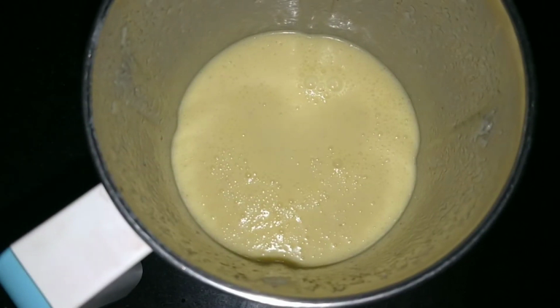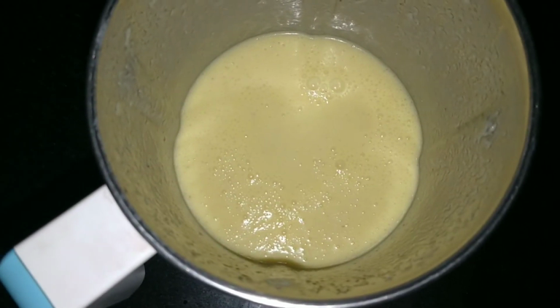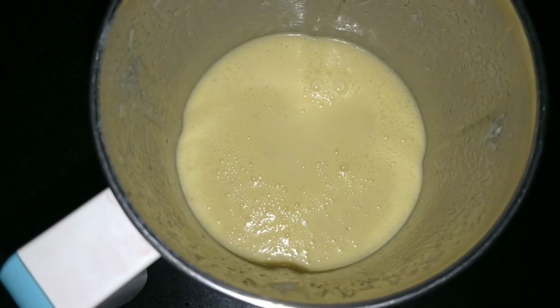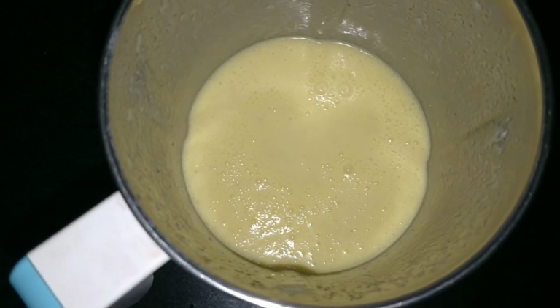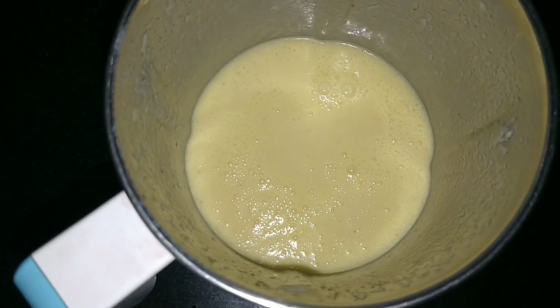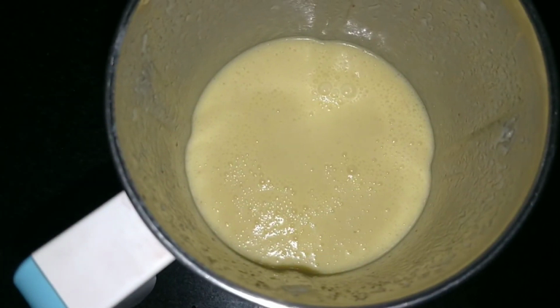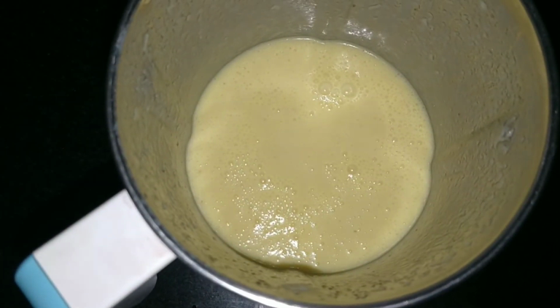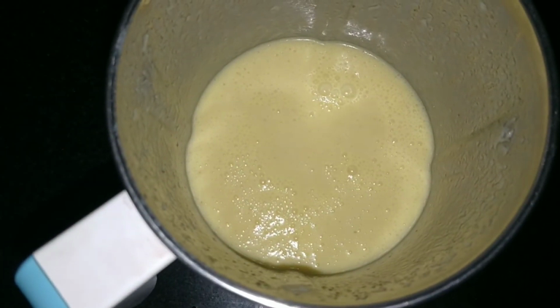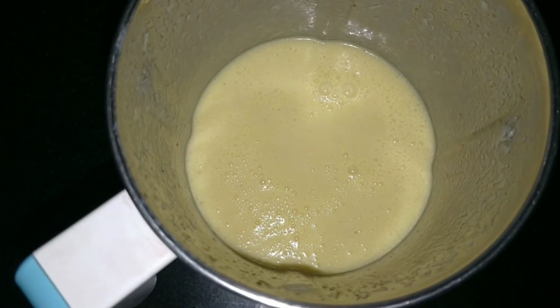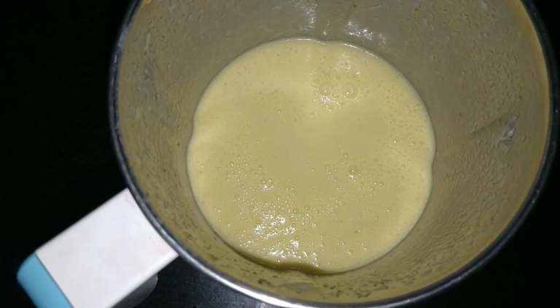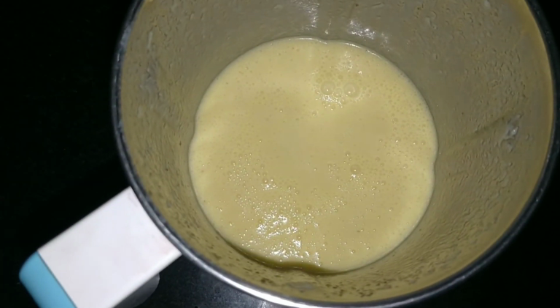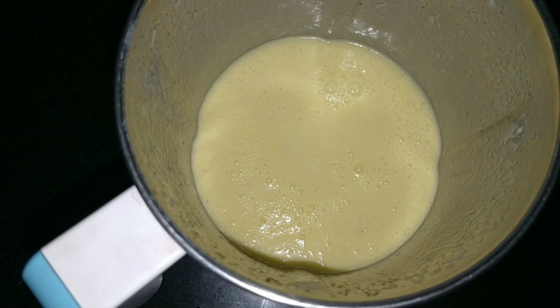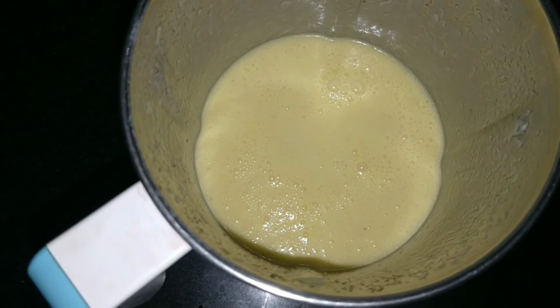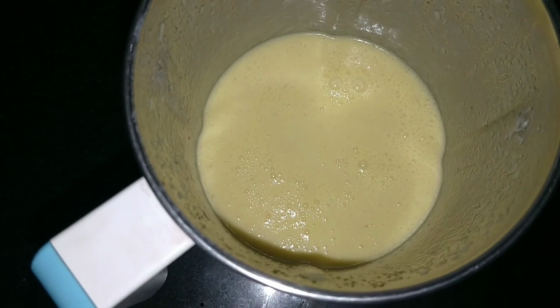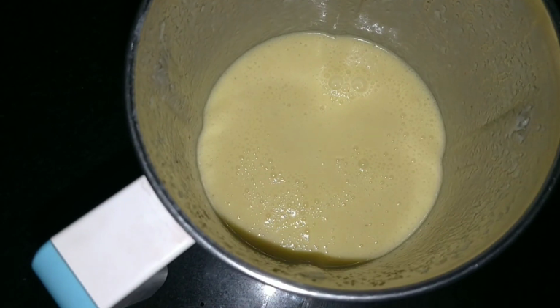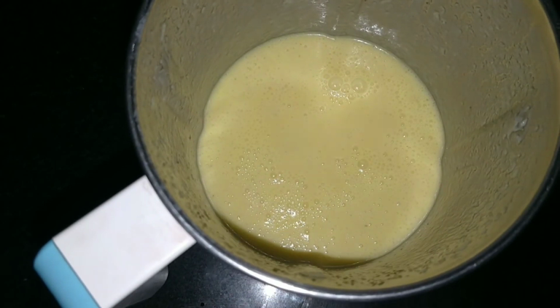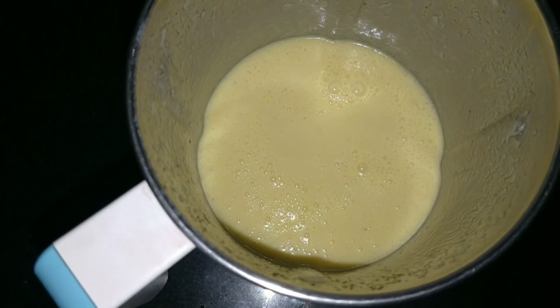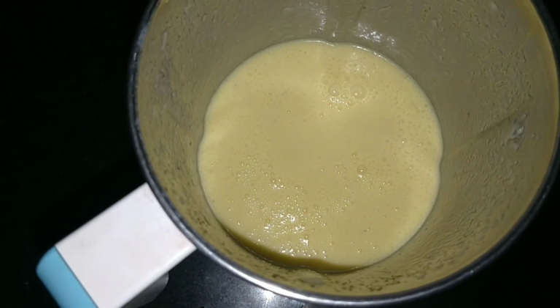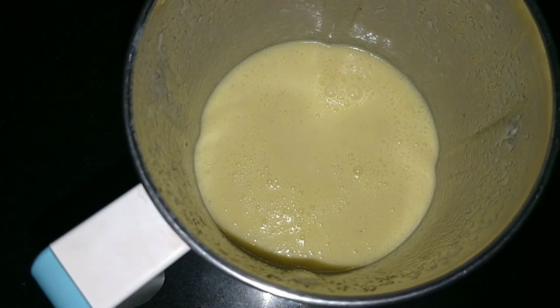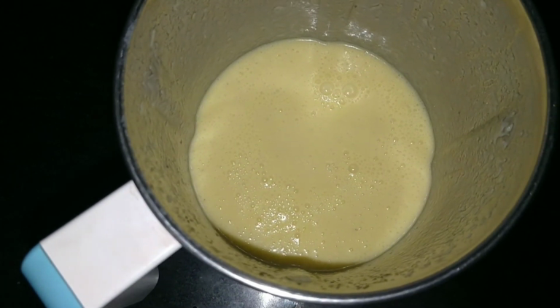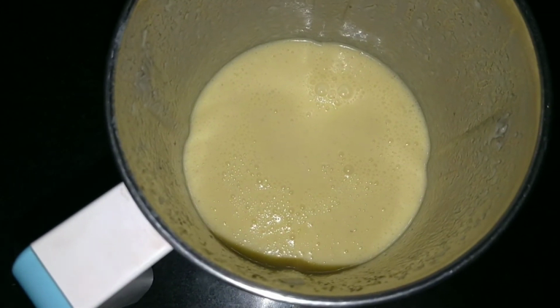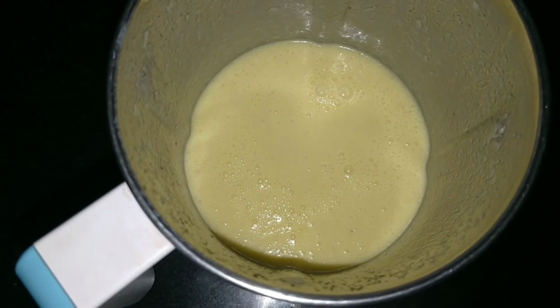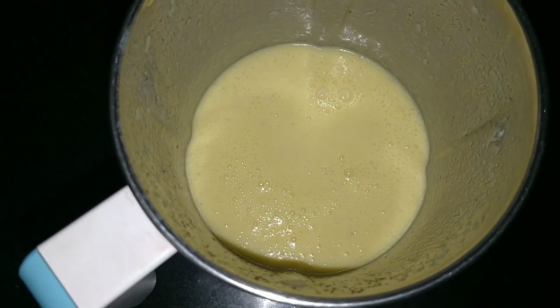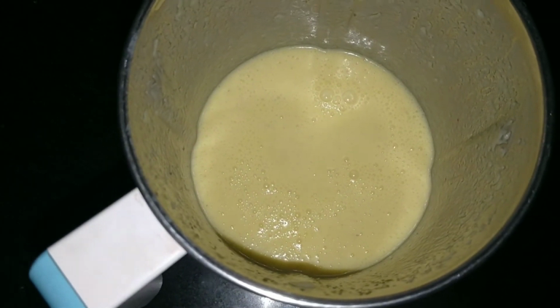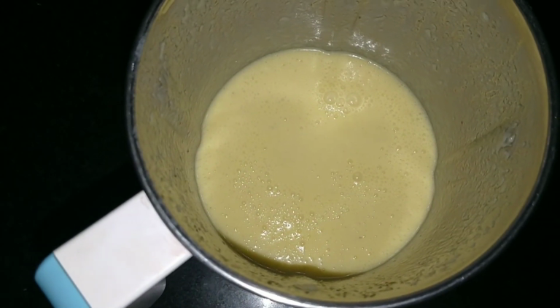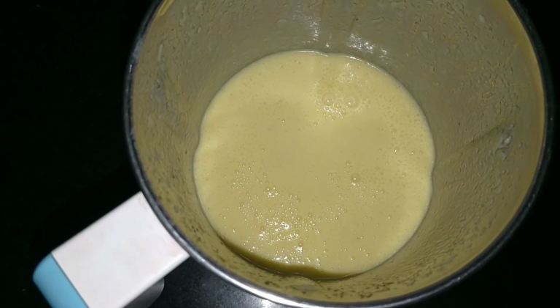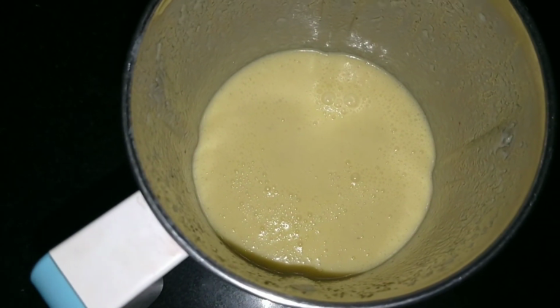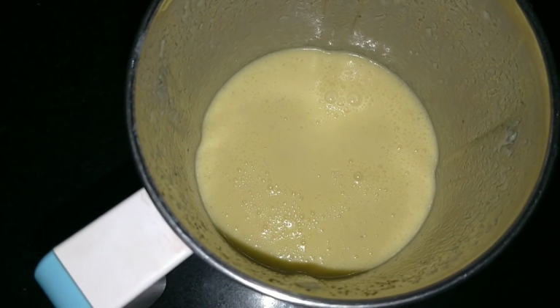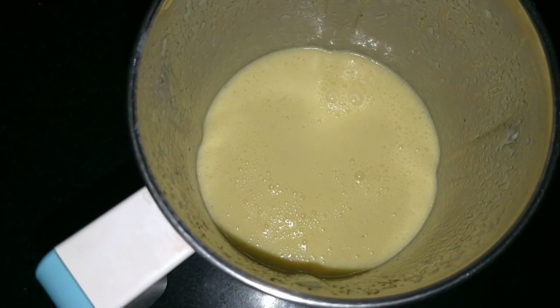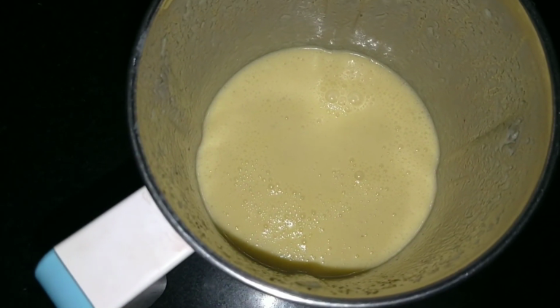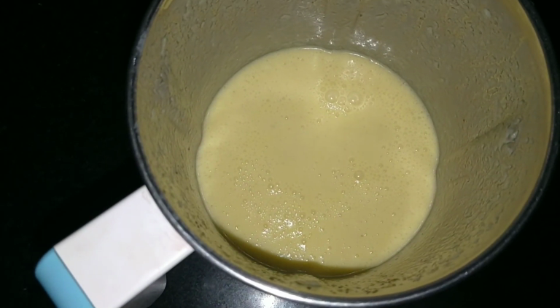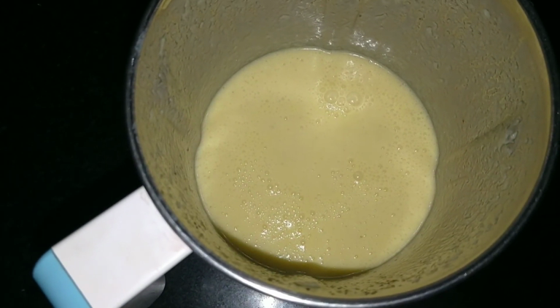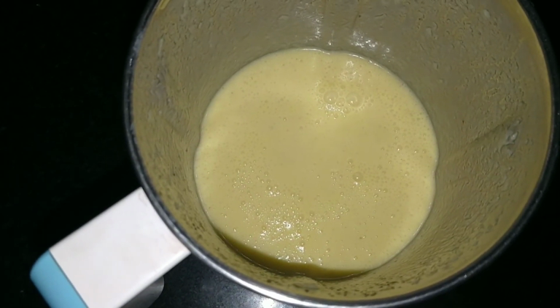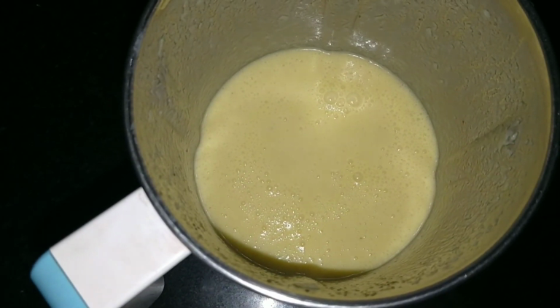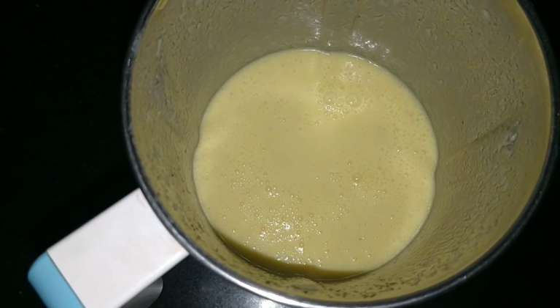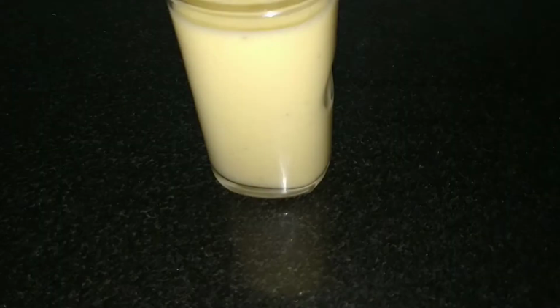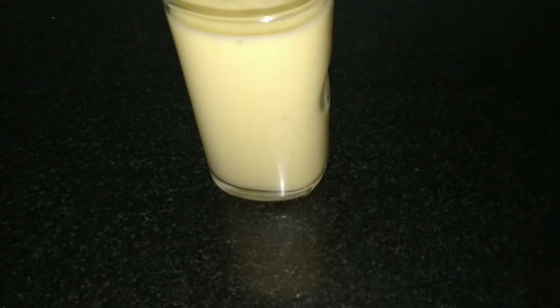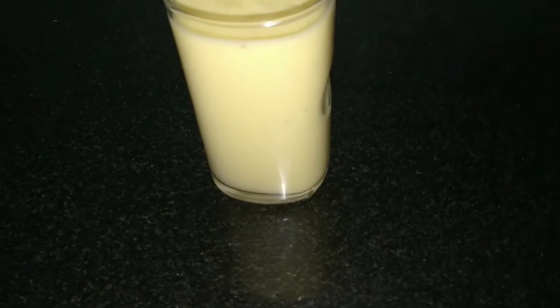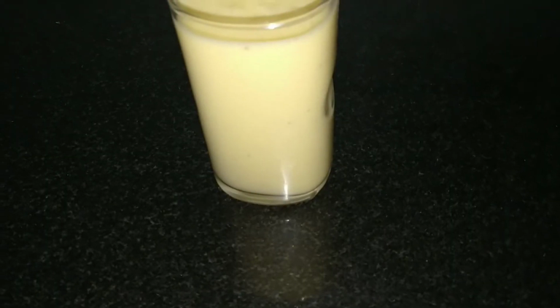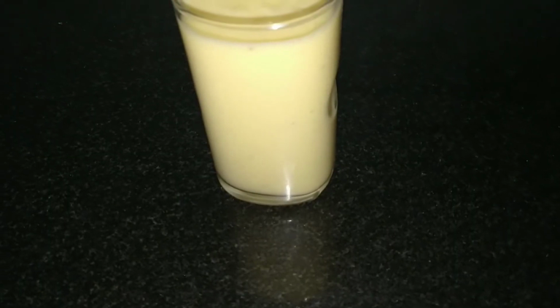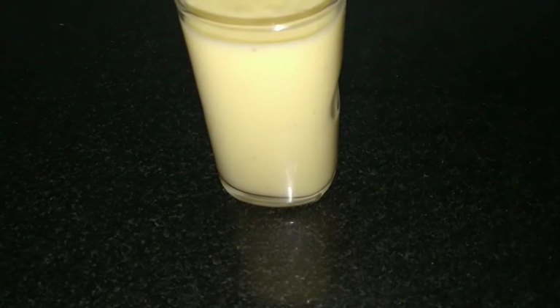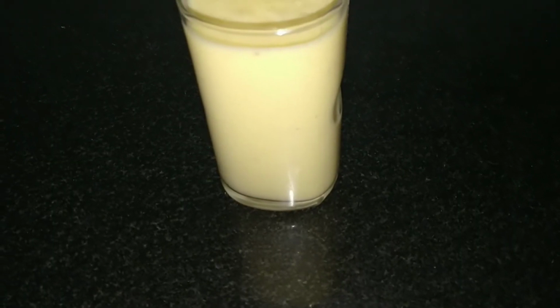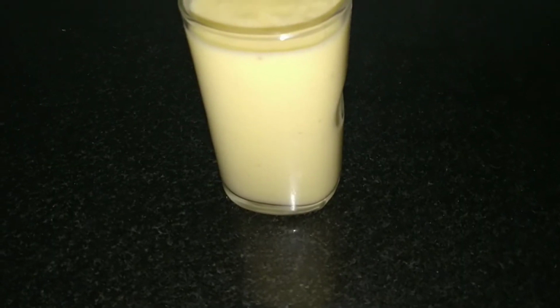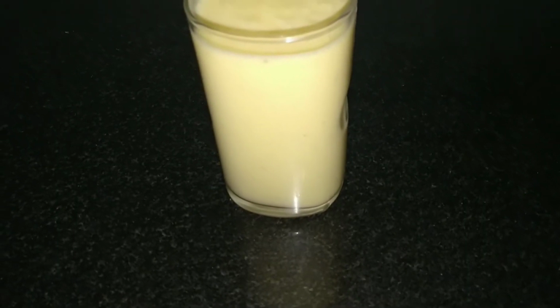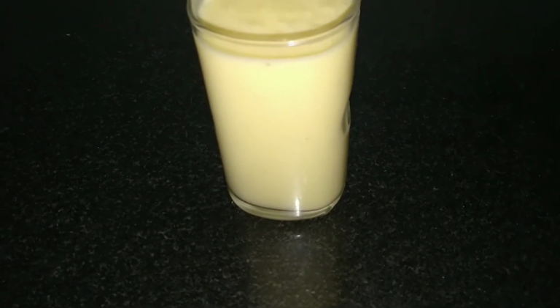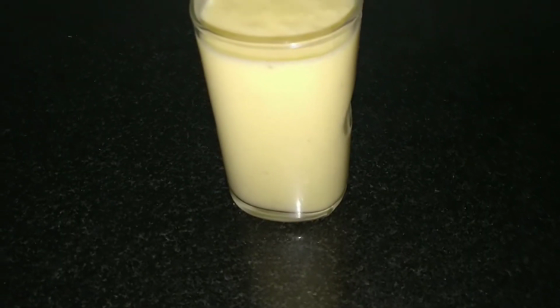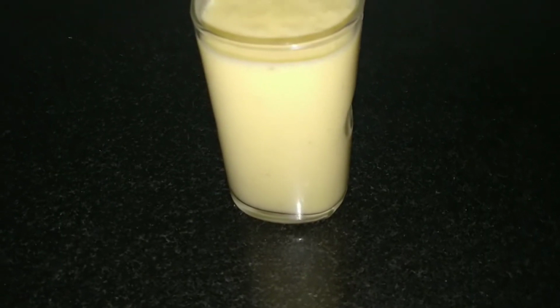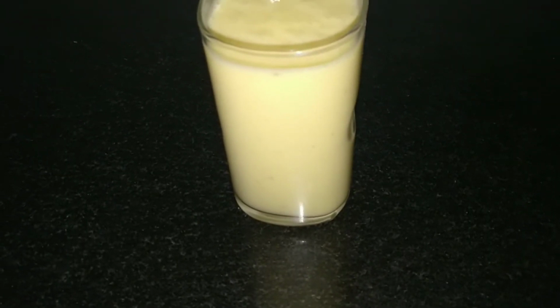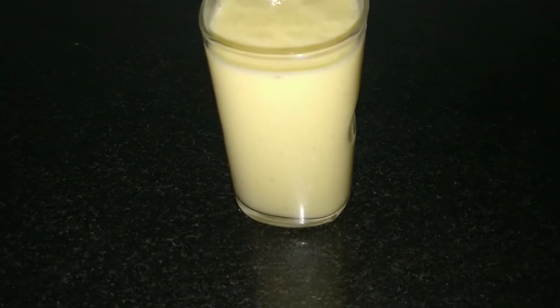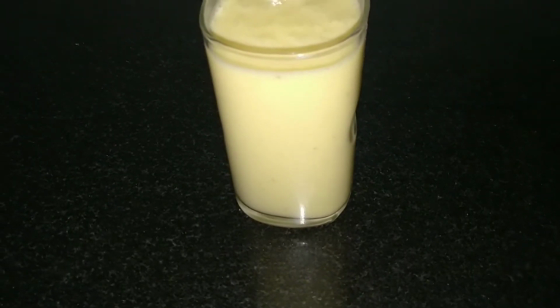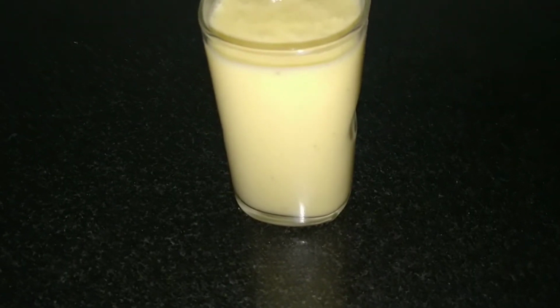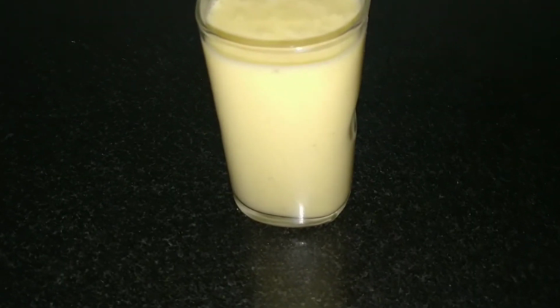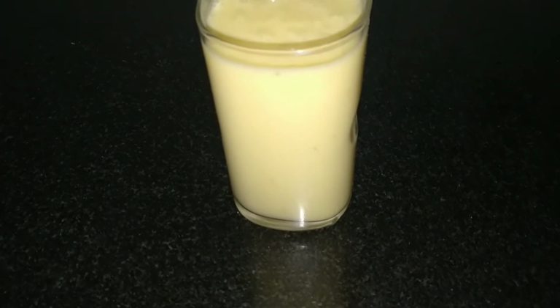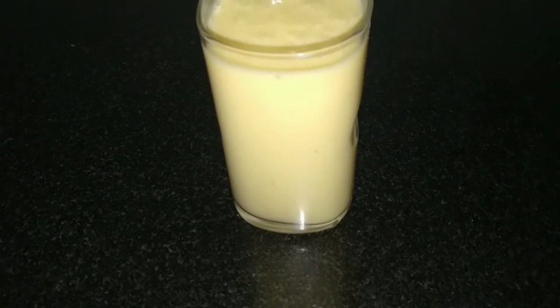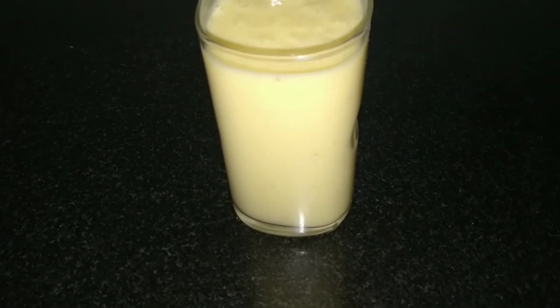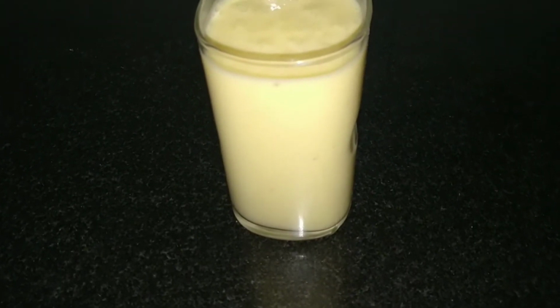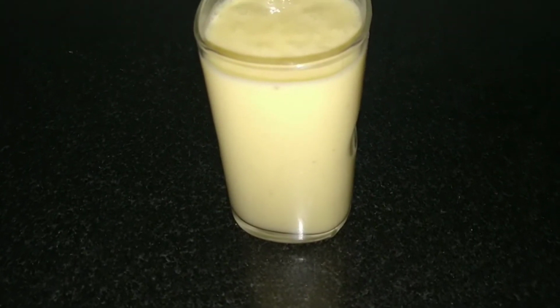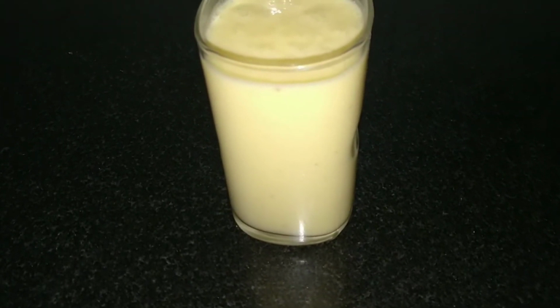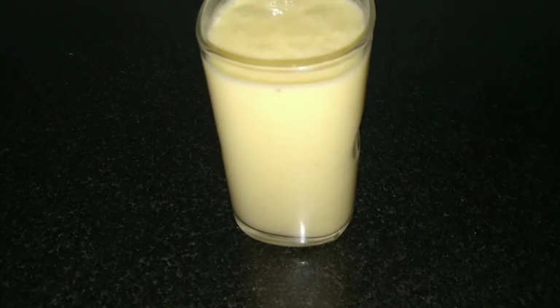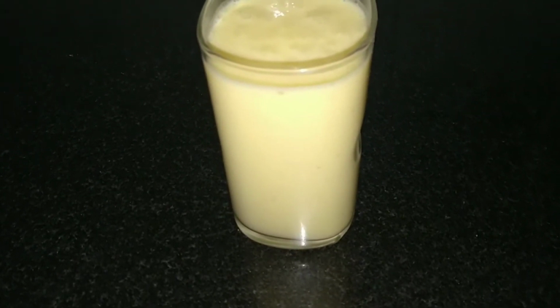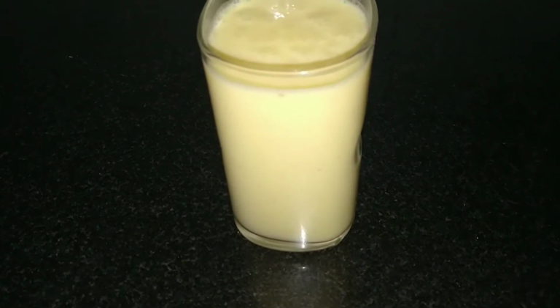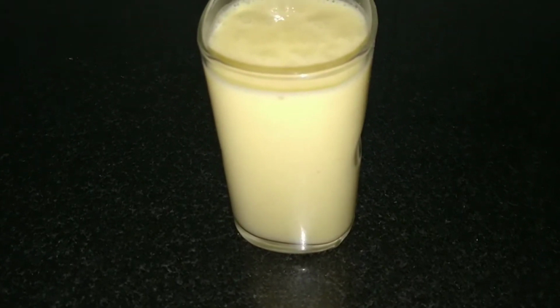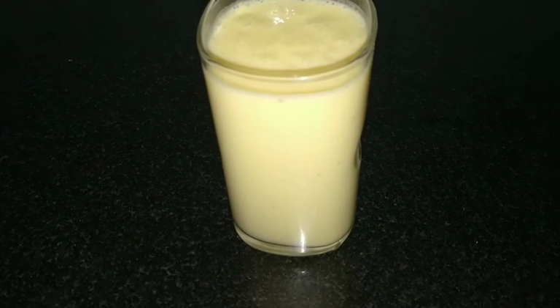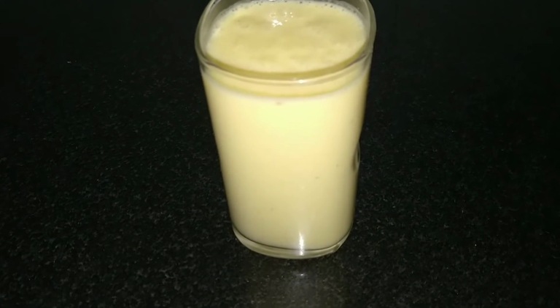So let's grind it well now. As you can see it's grinded well. So let's add it into the glass.